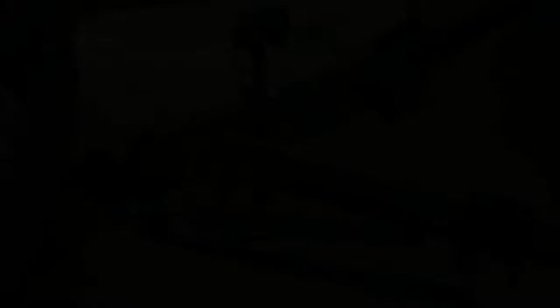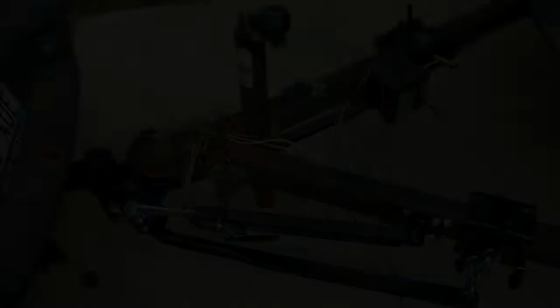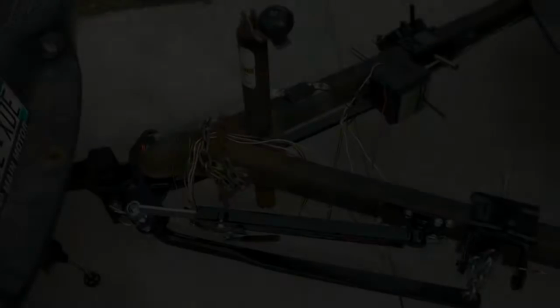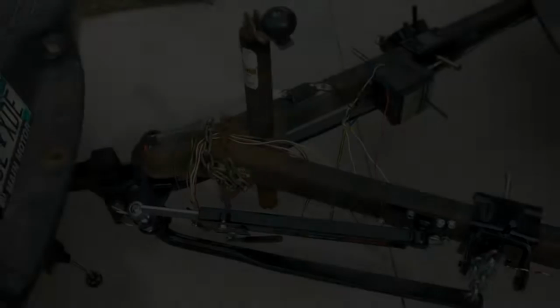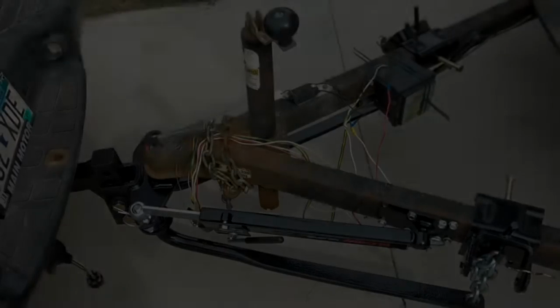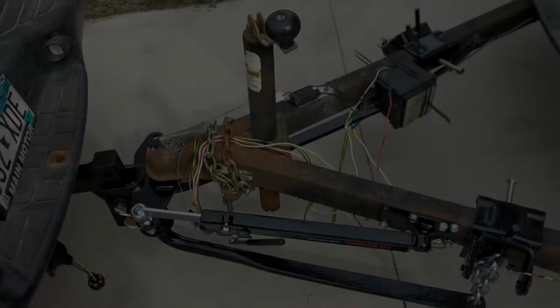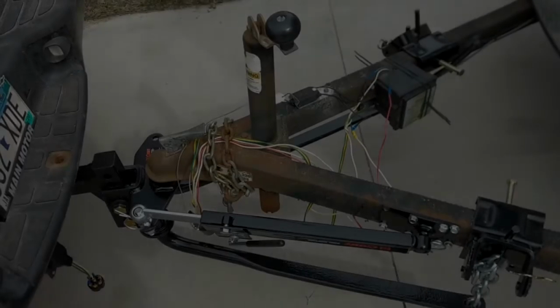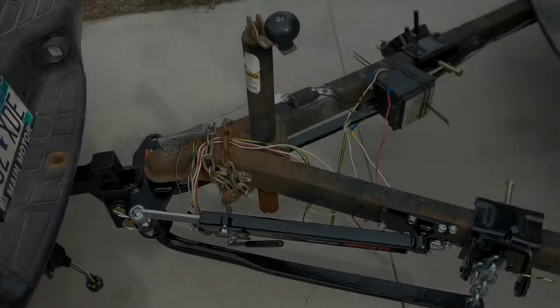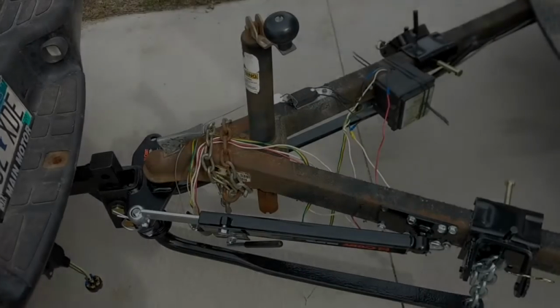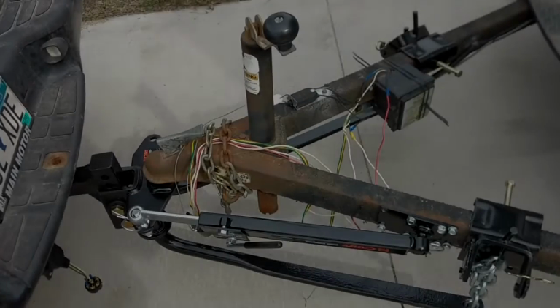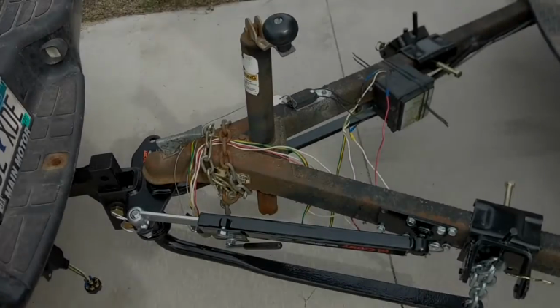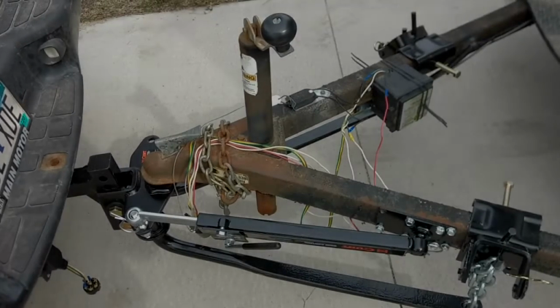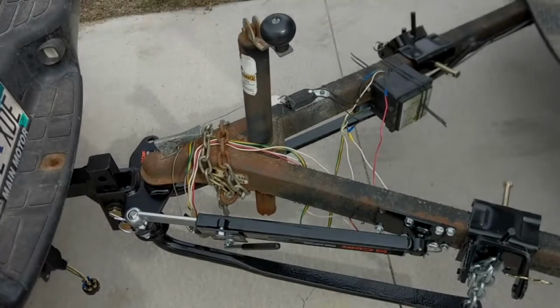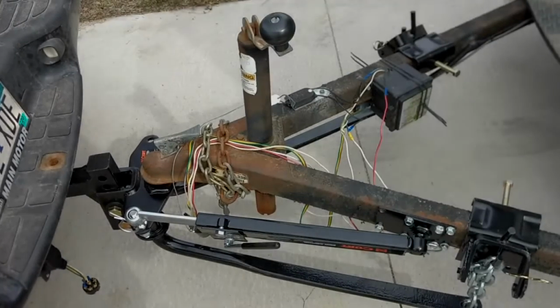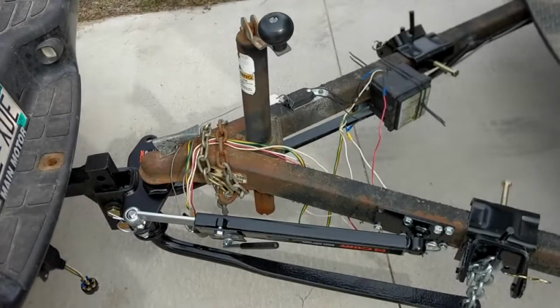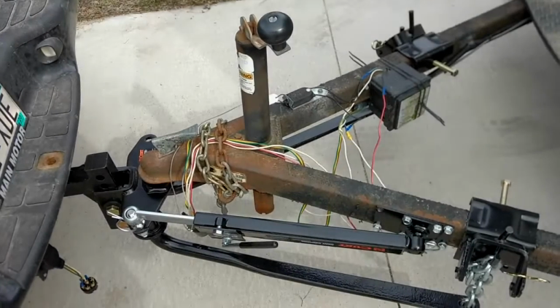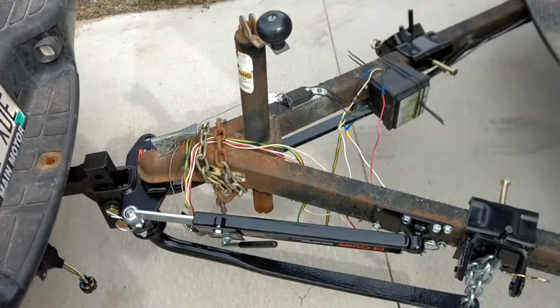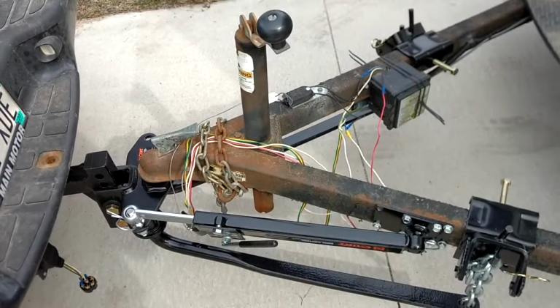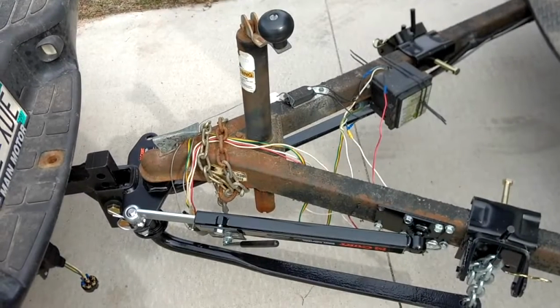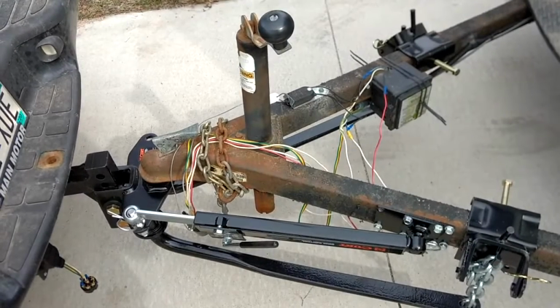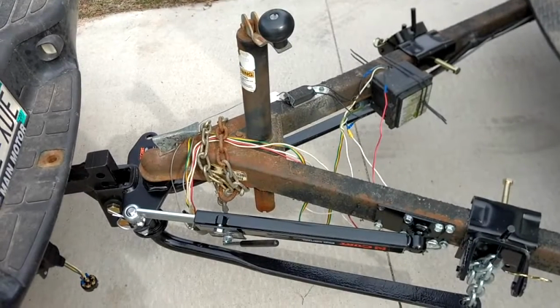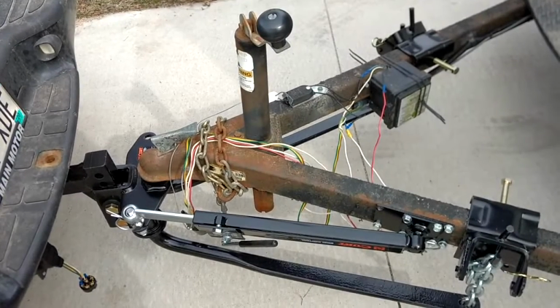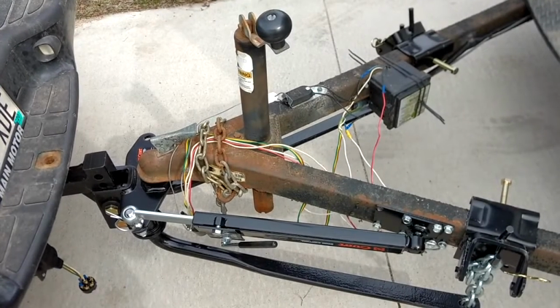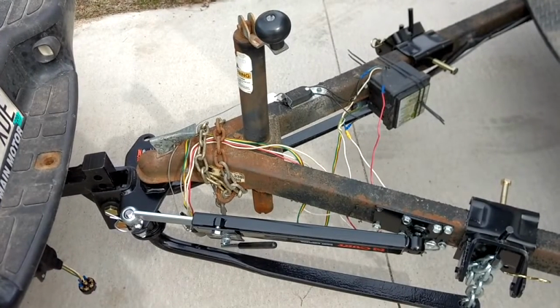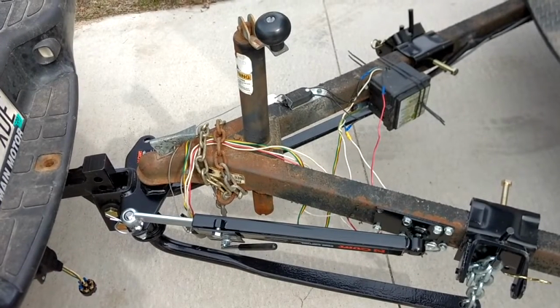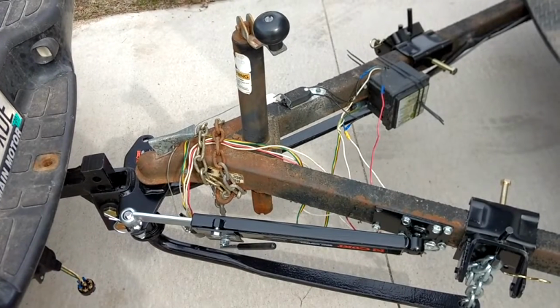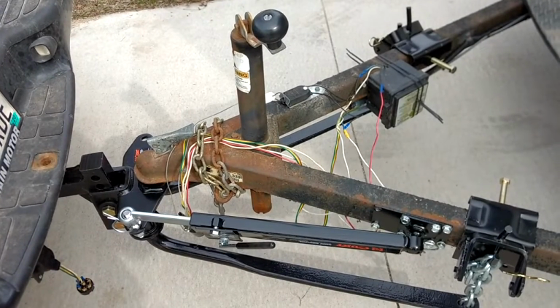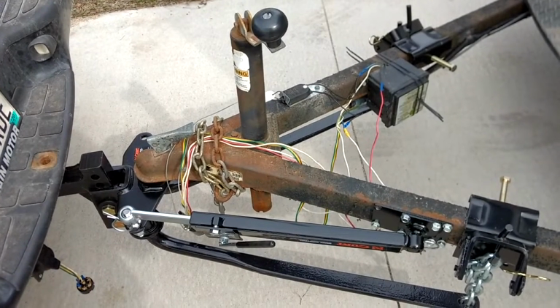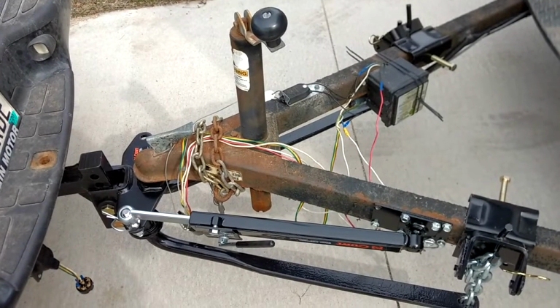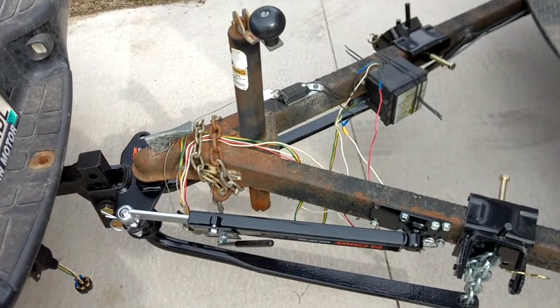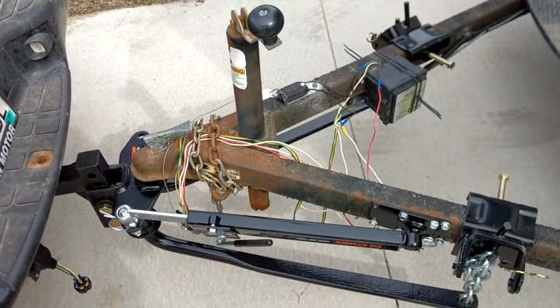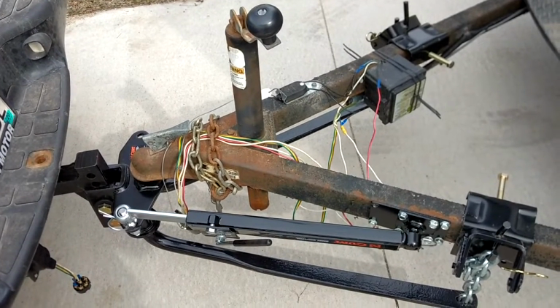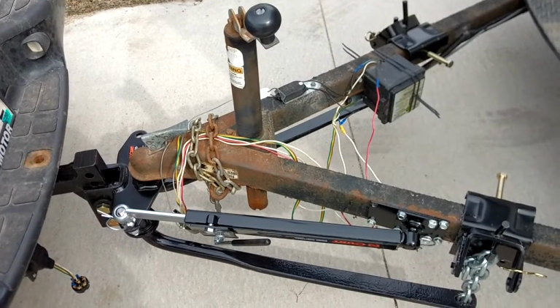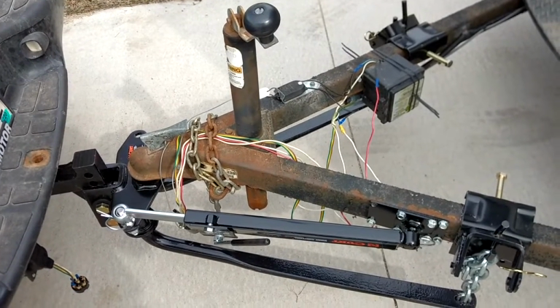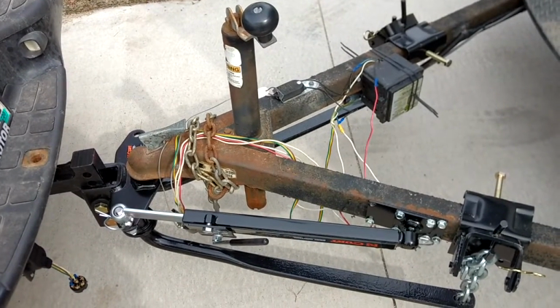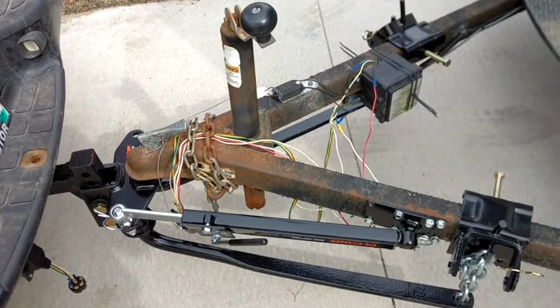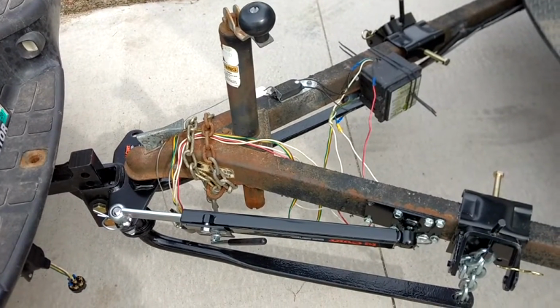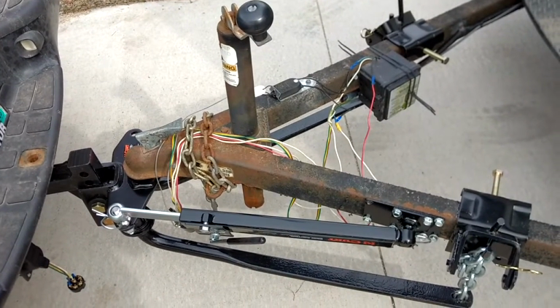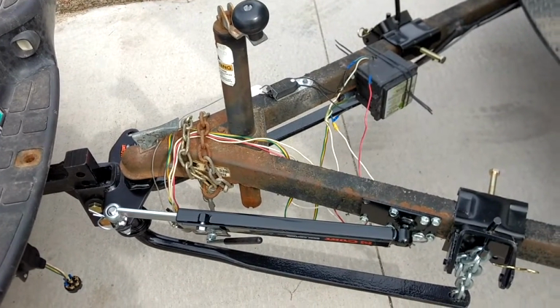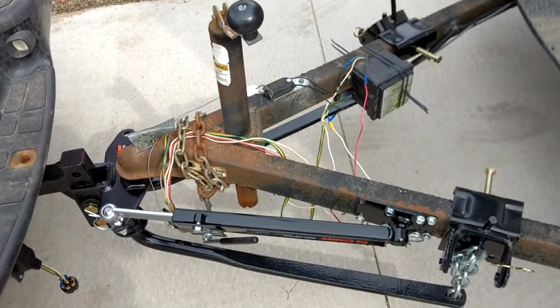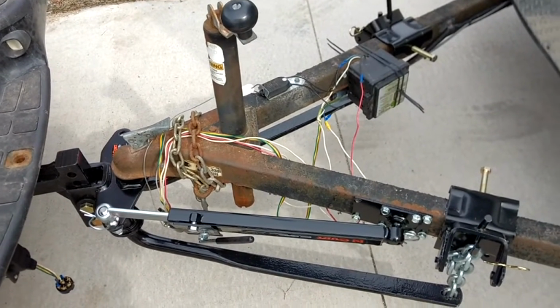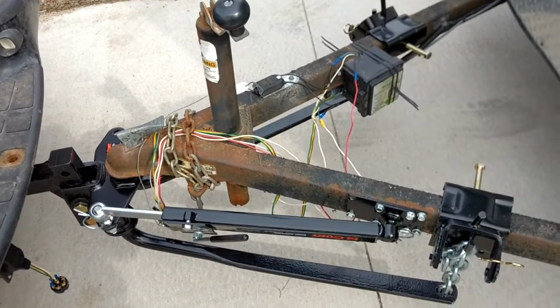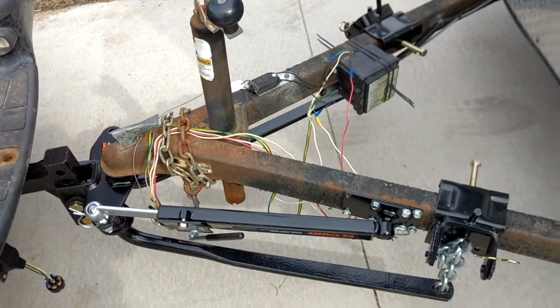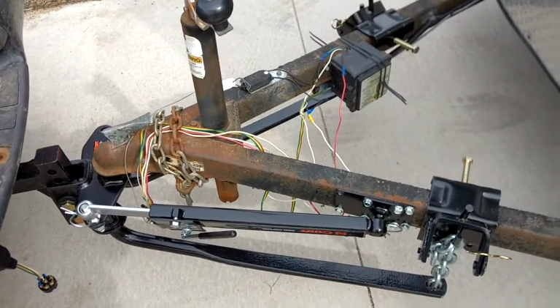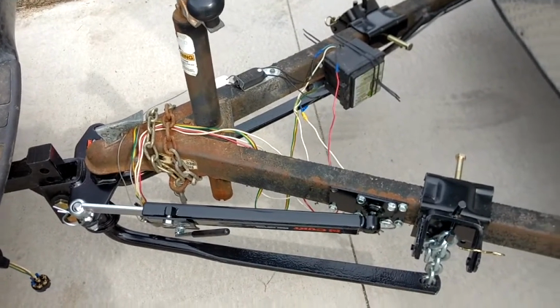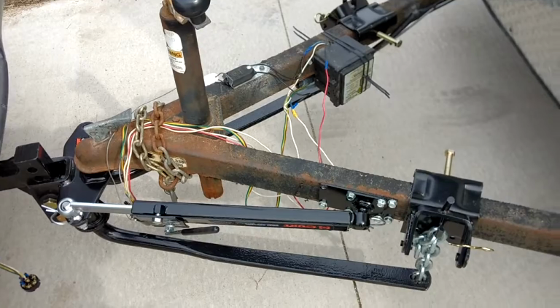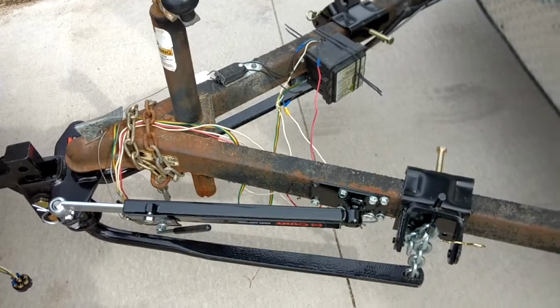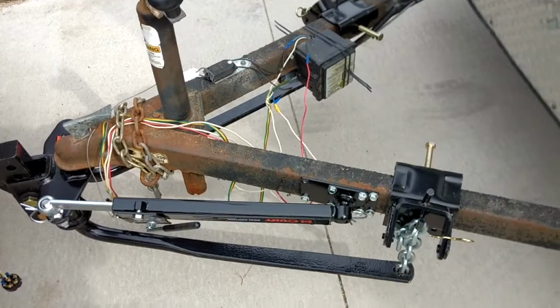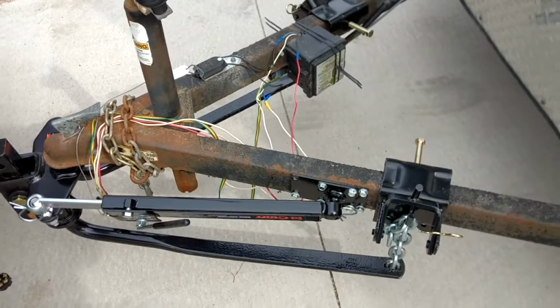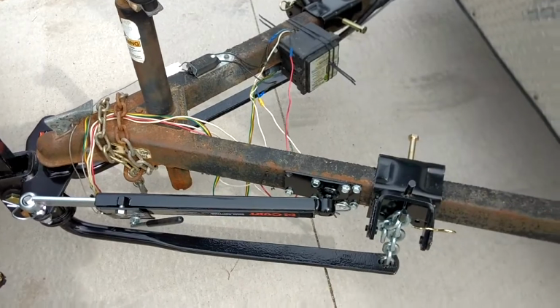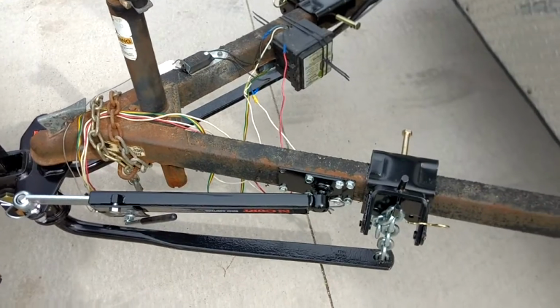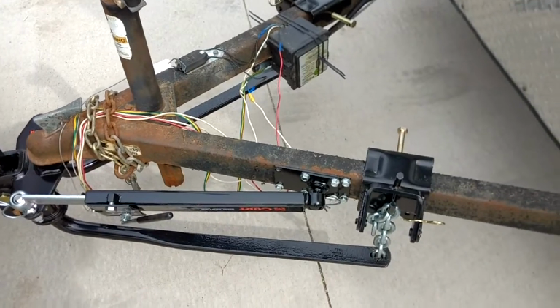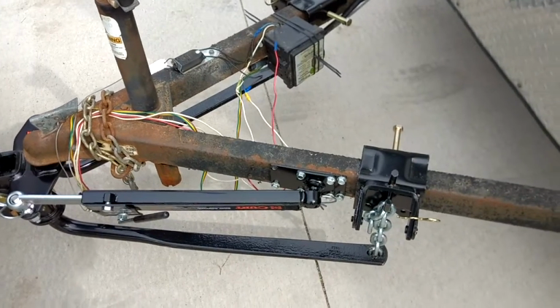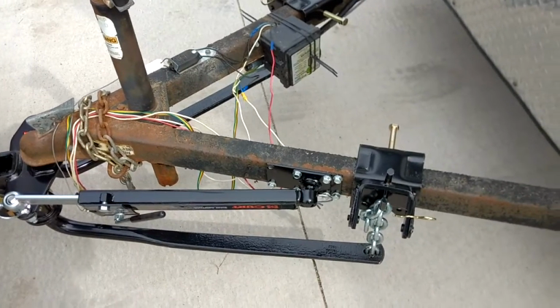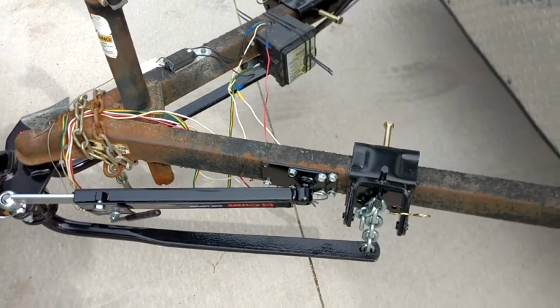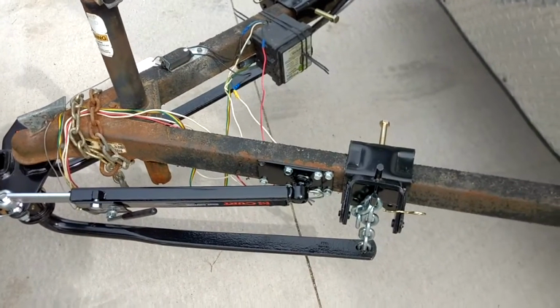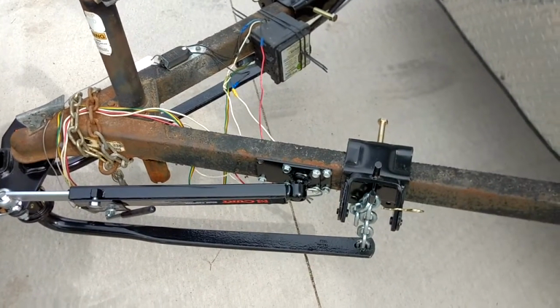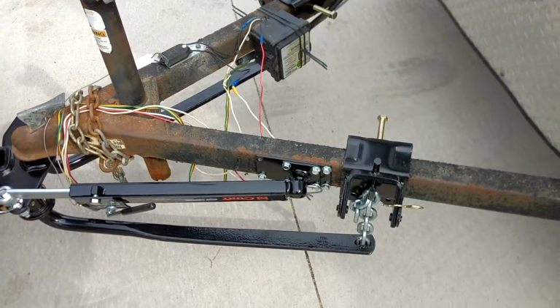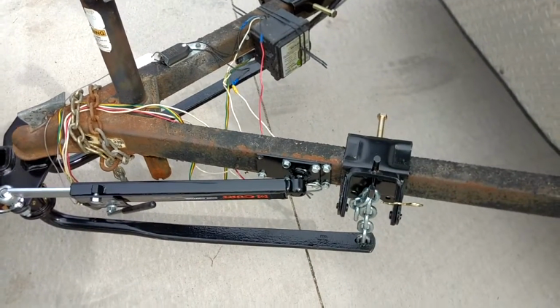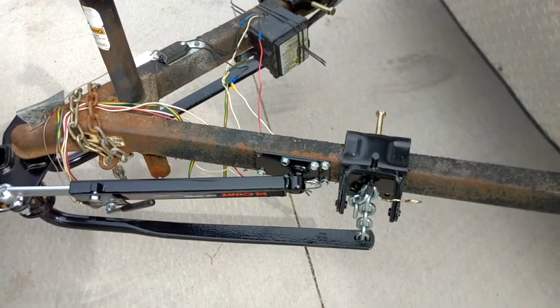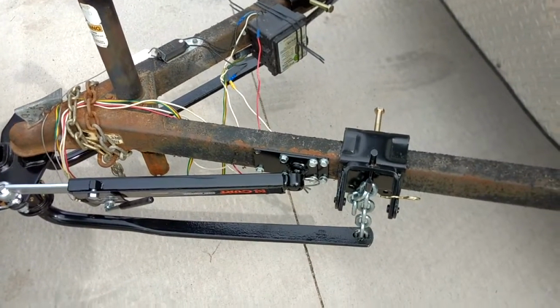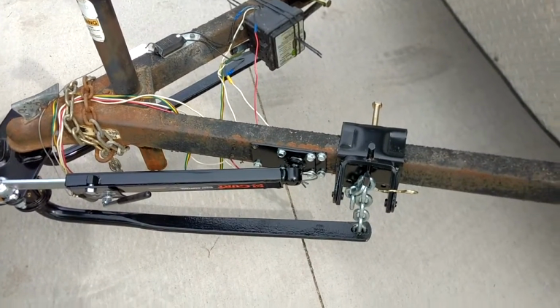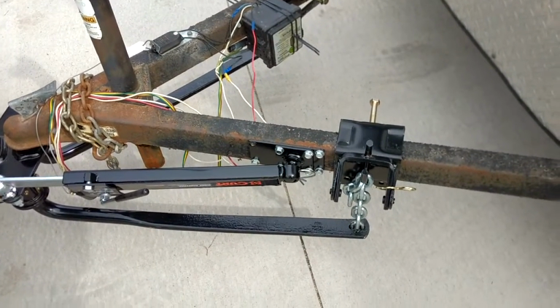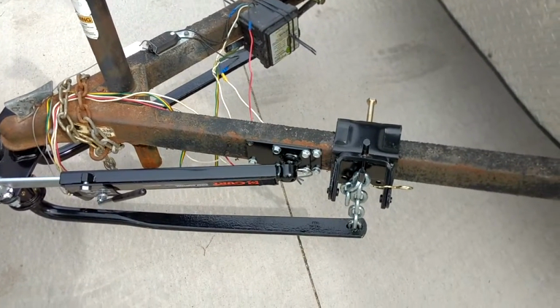What's up guys and gals, it's me George, the Shade Tree Fix-It Man. And this is what I've been working on today.